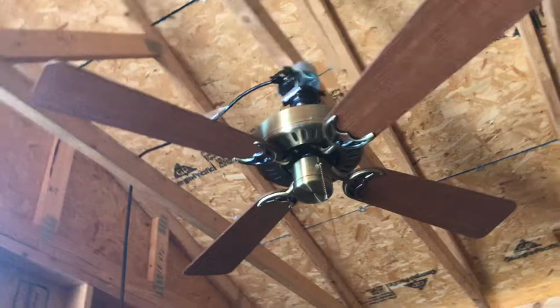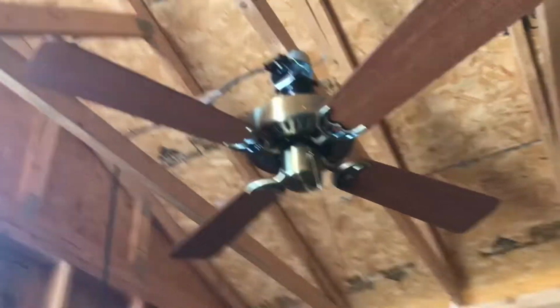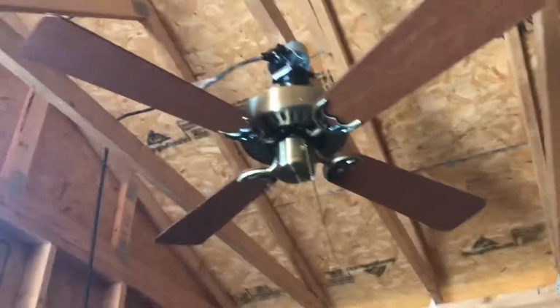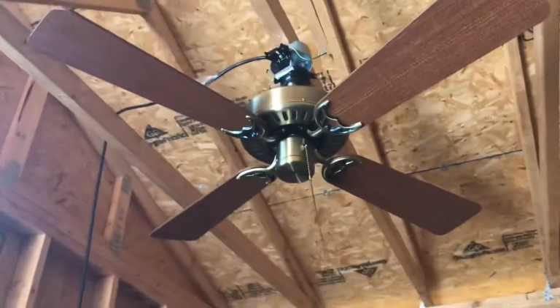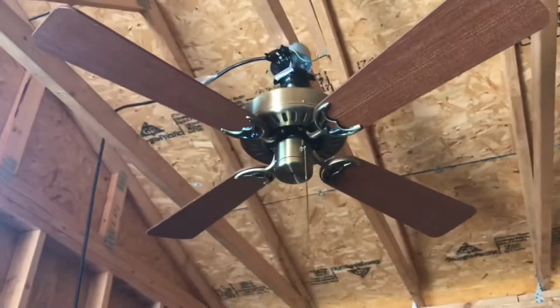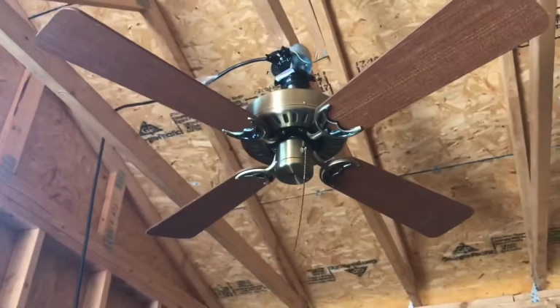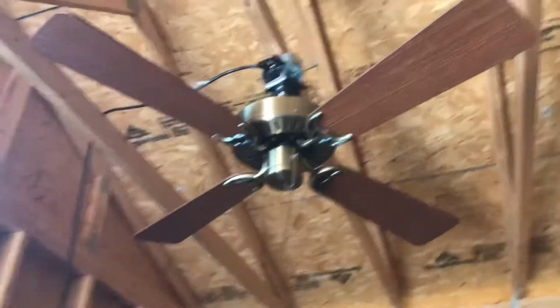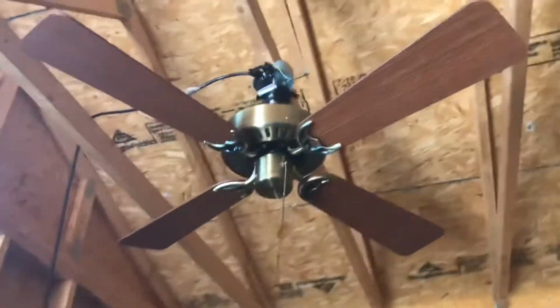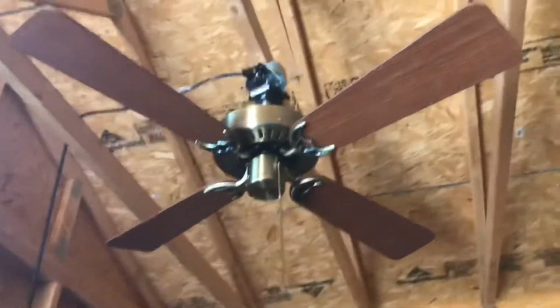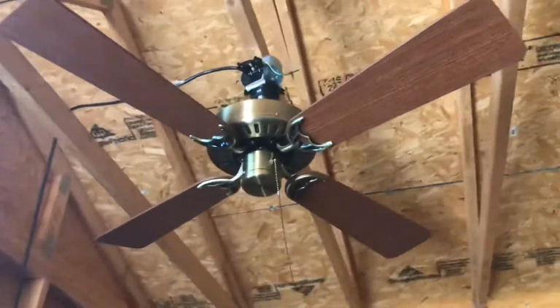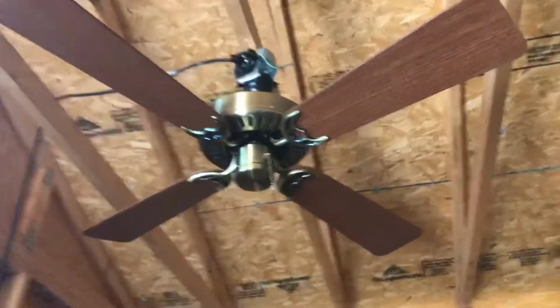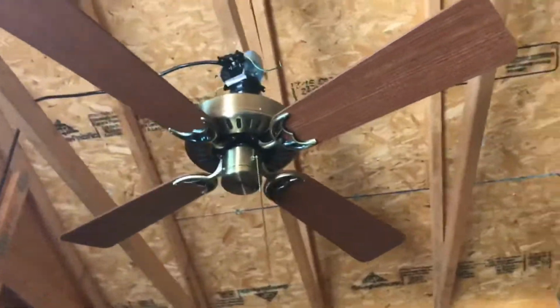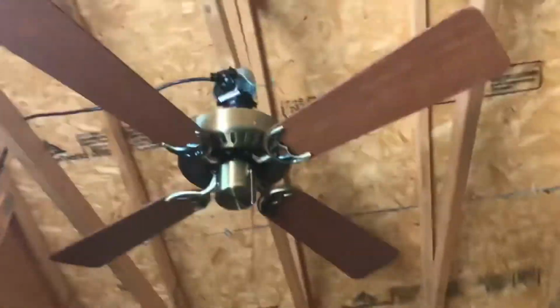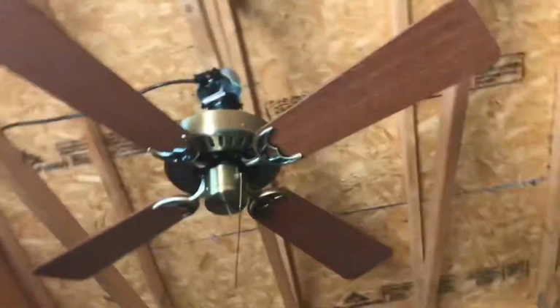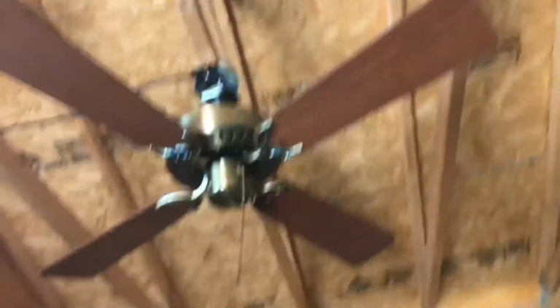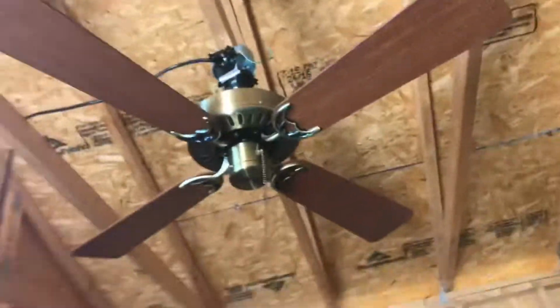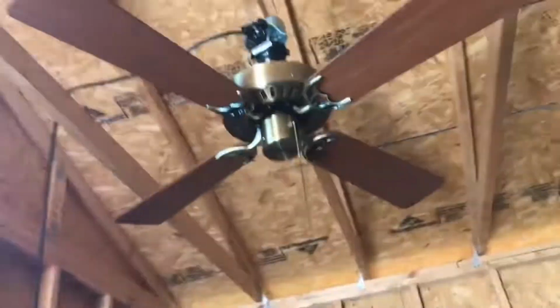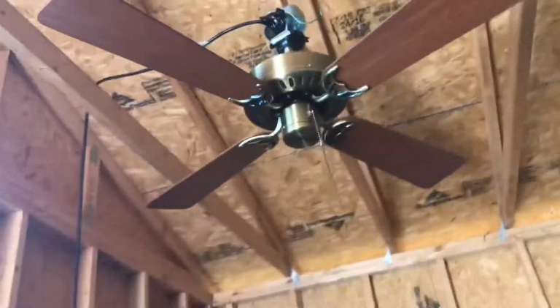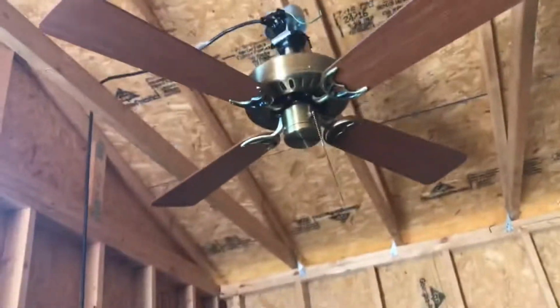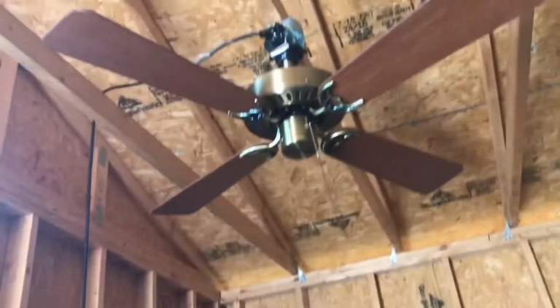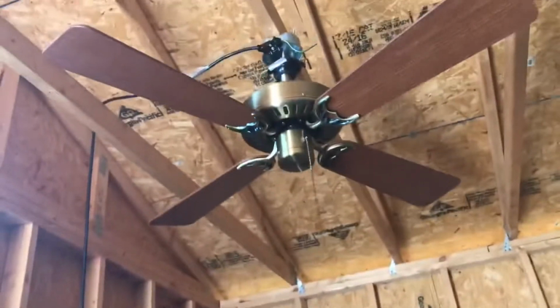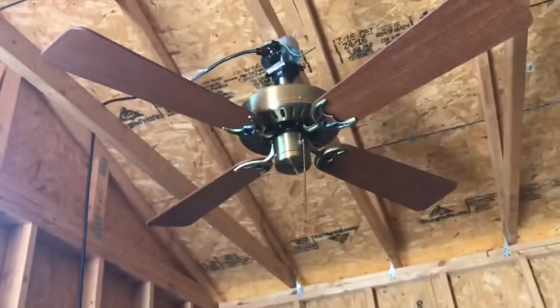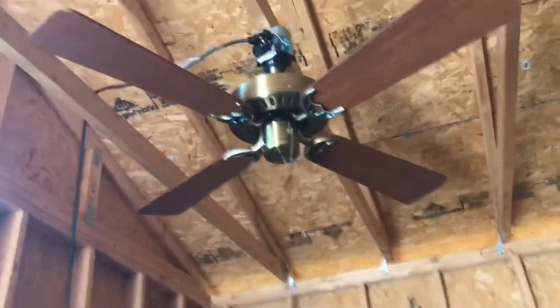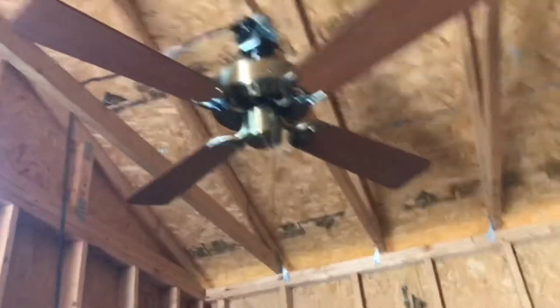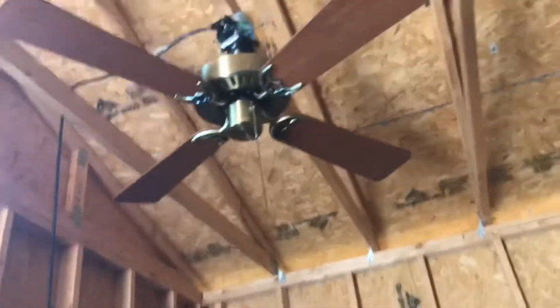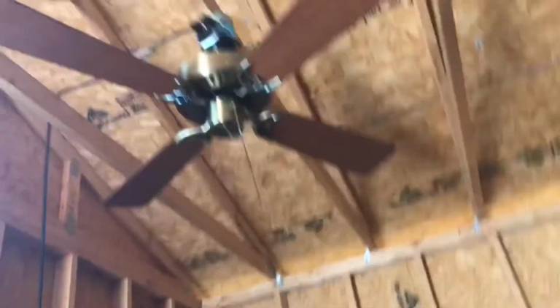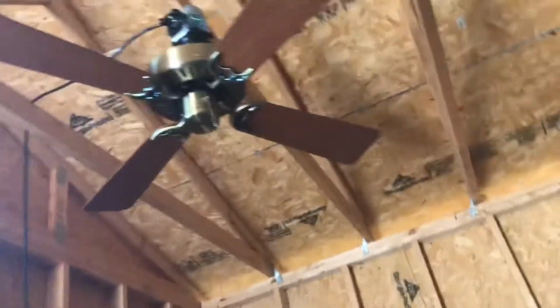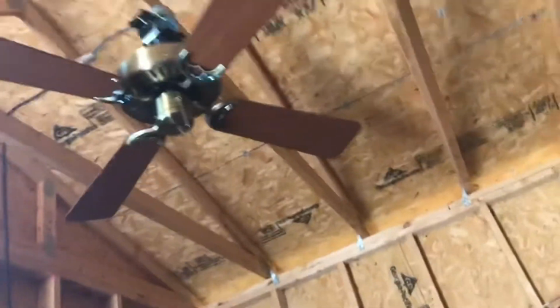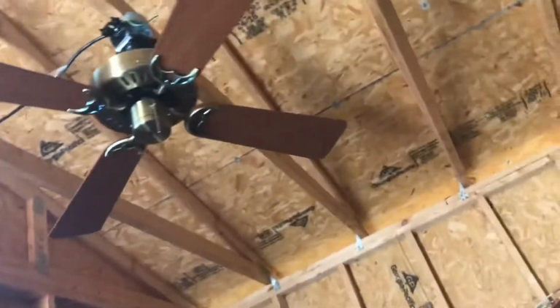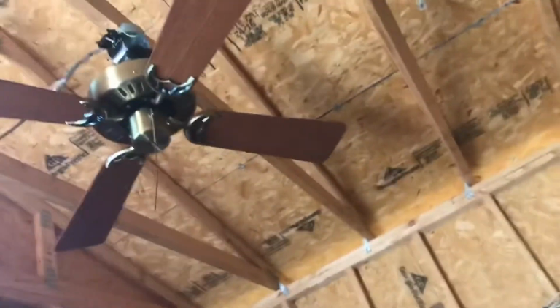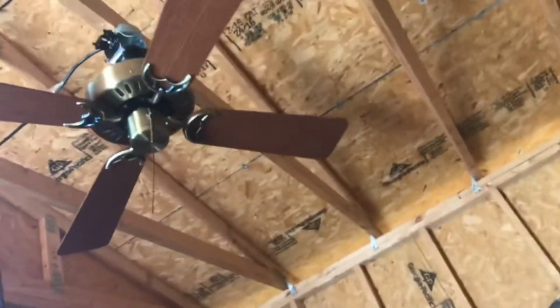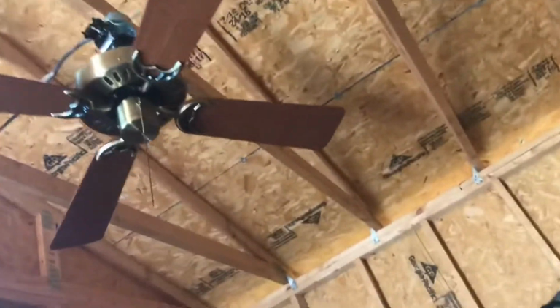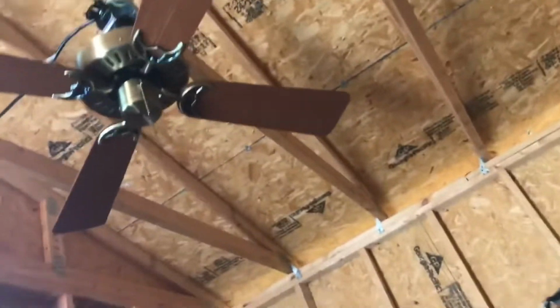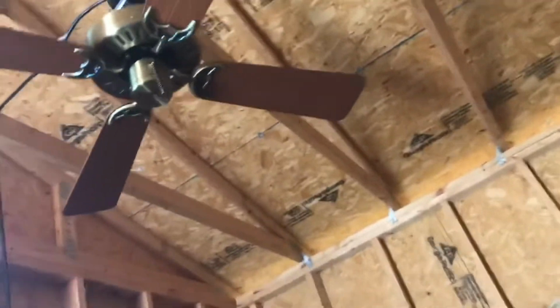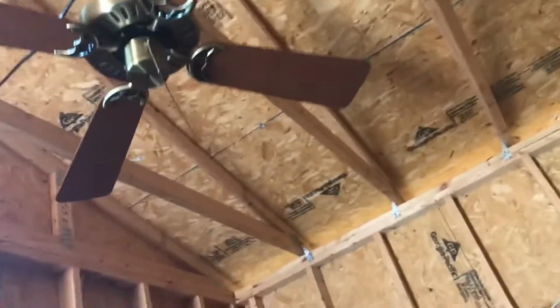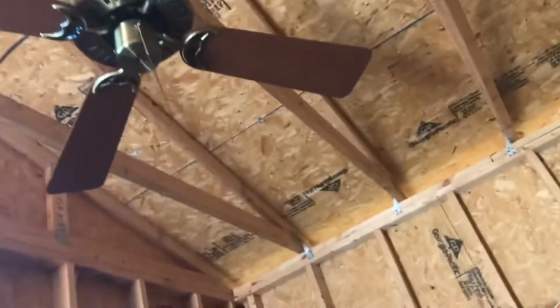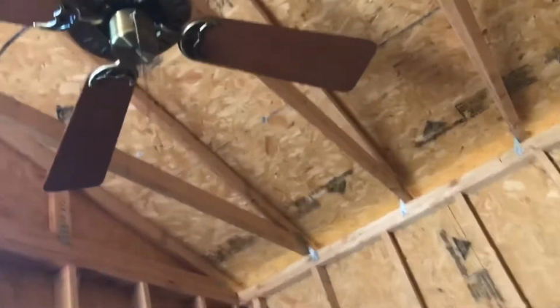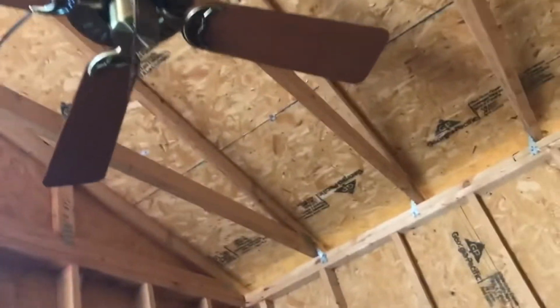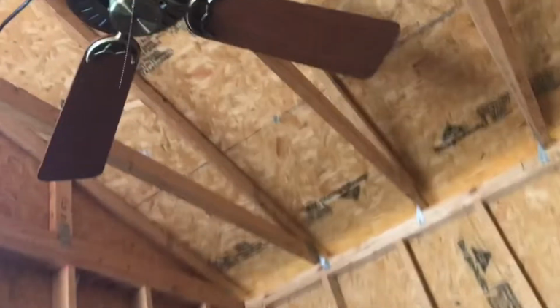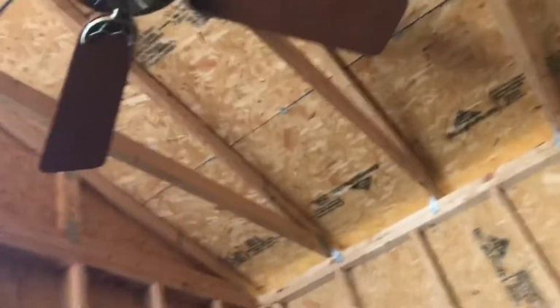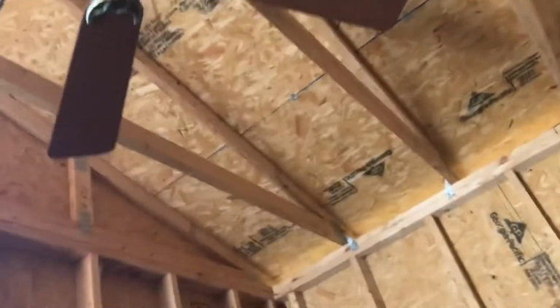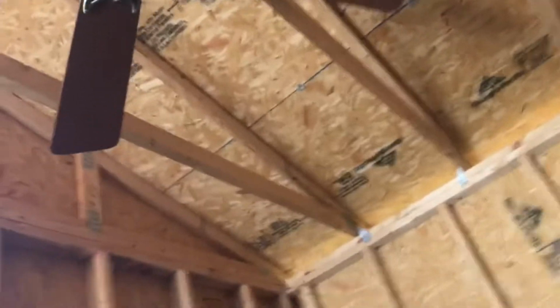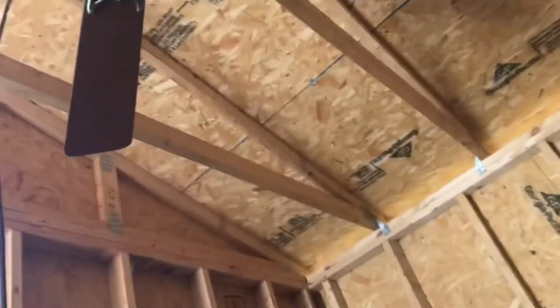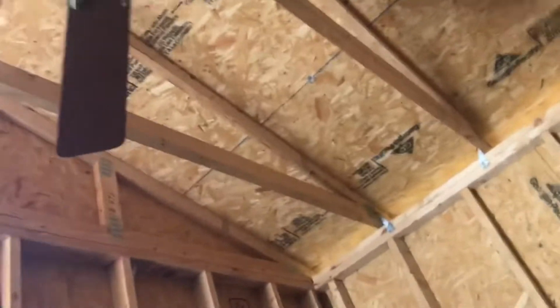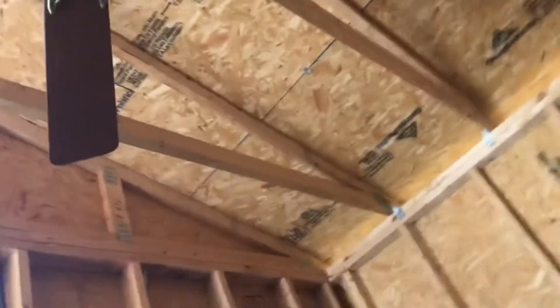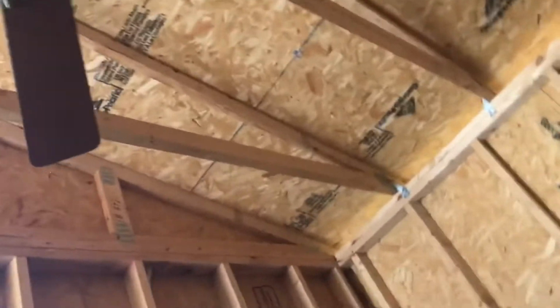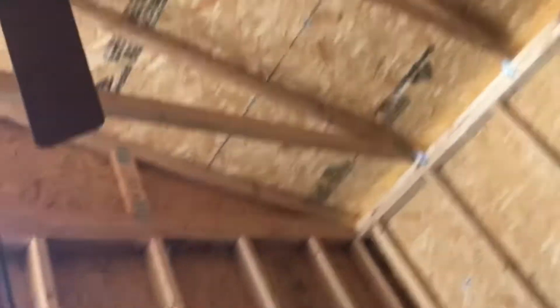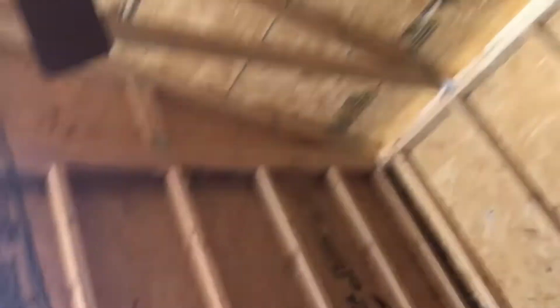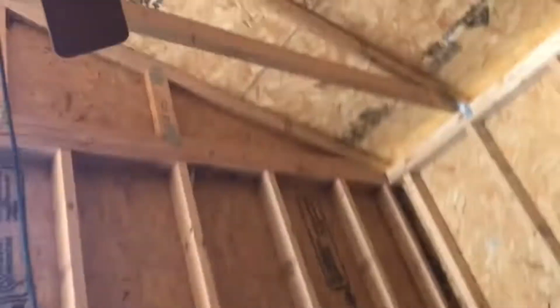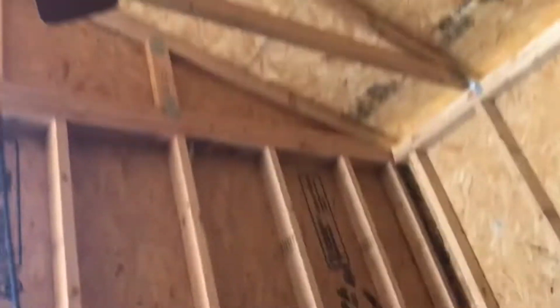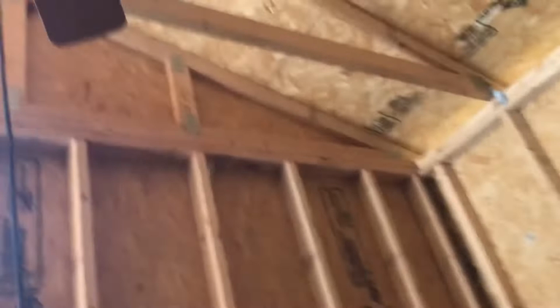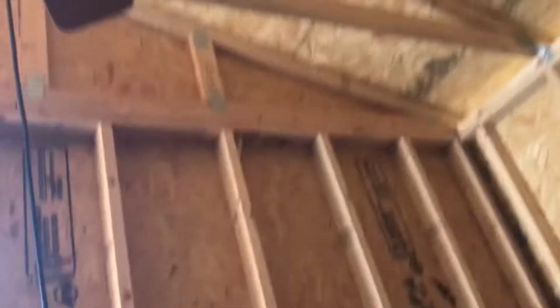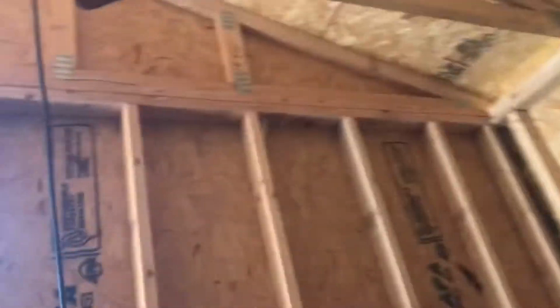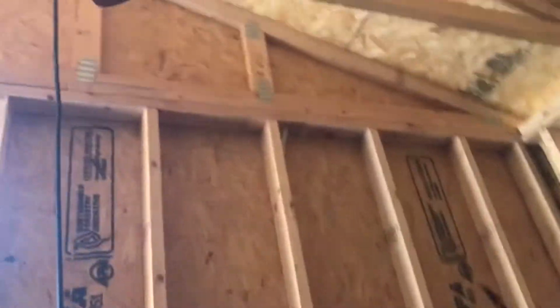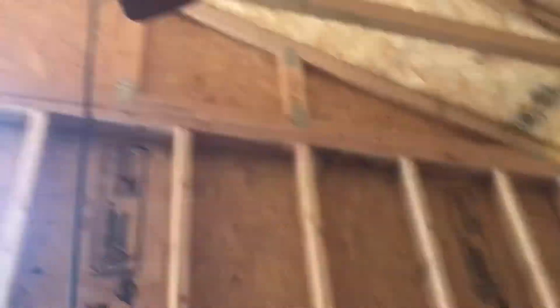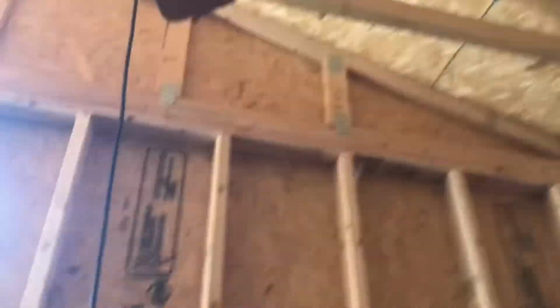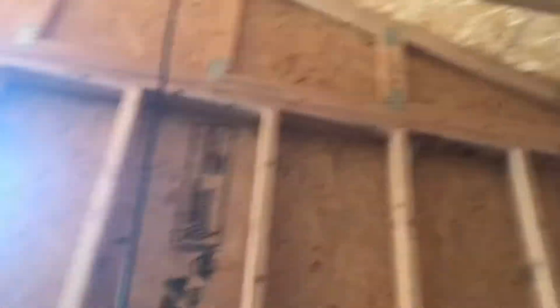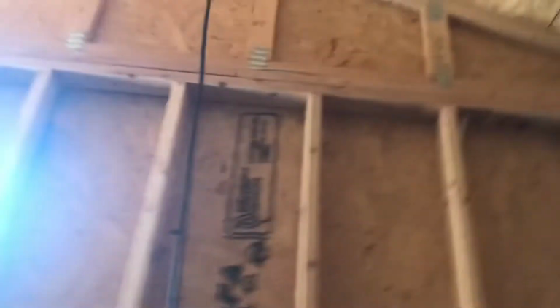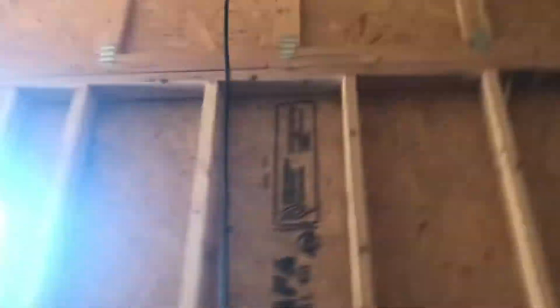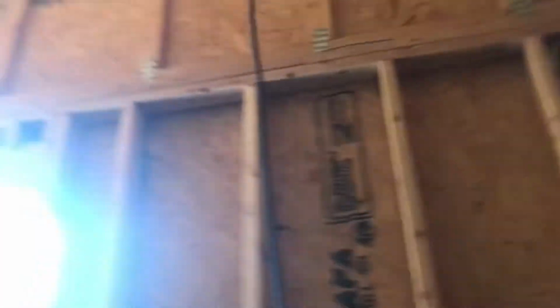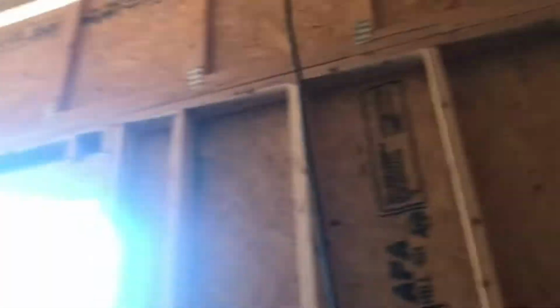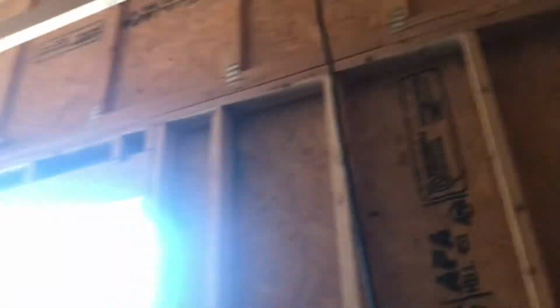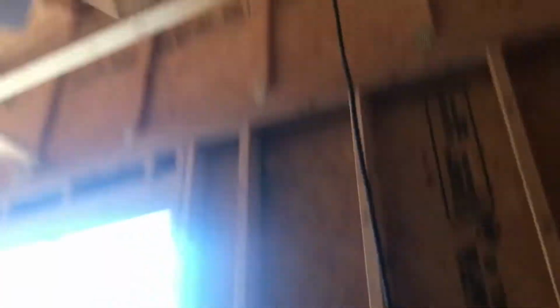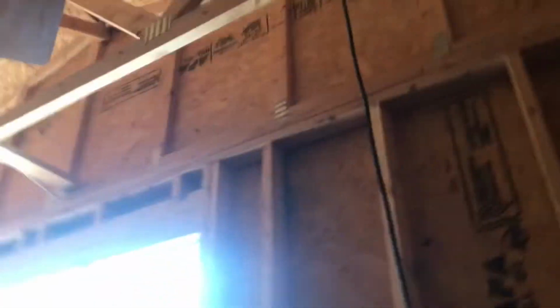Hello everybody, this is the Fan Clutch here, and I'm showing you guys my Holy Corn Hunter Coastal Breeze Ceiling Fan.